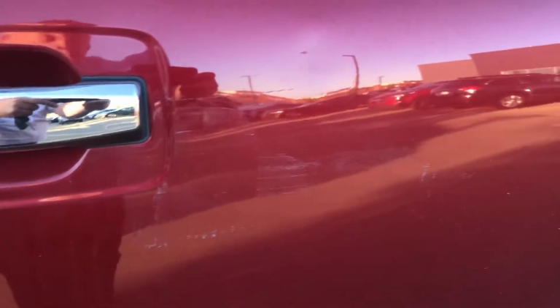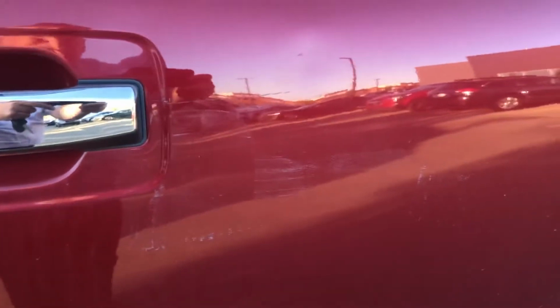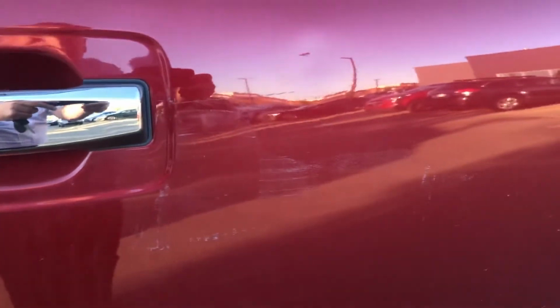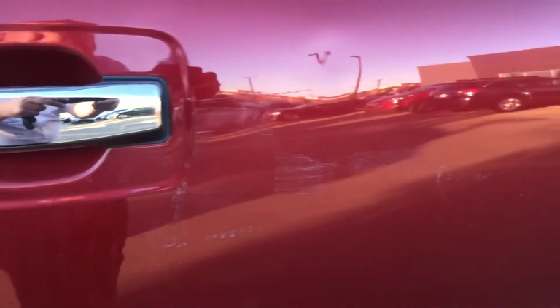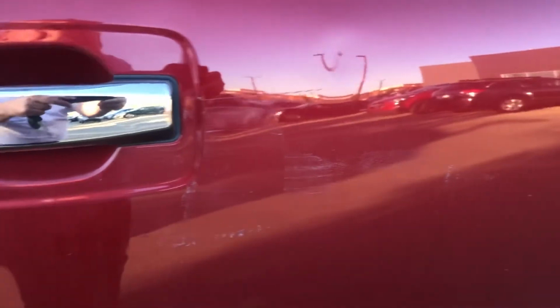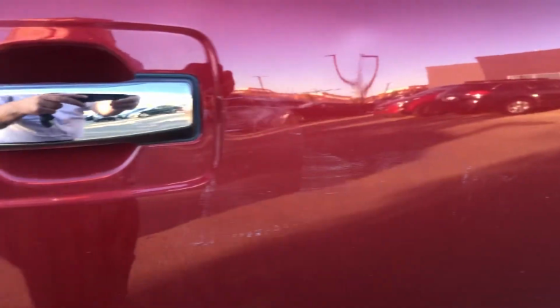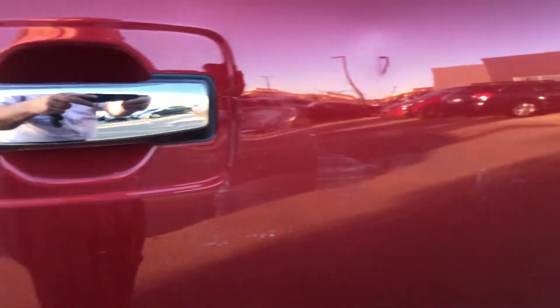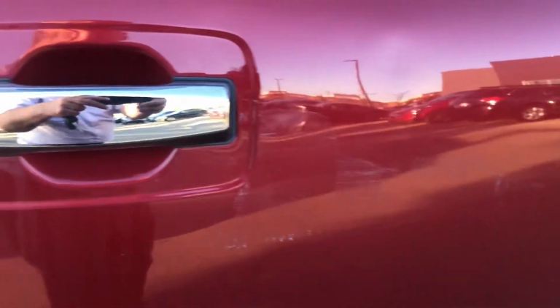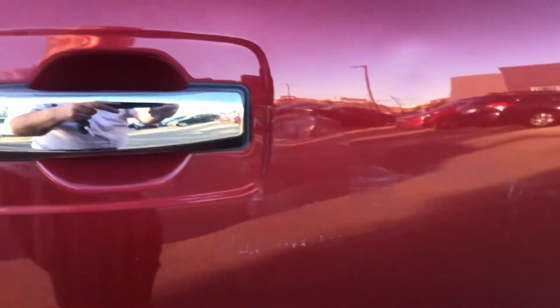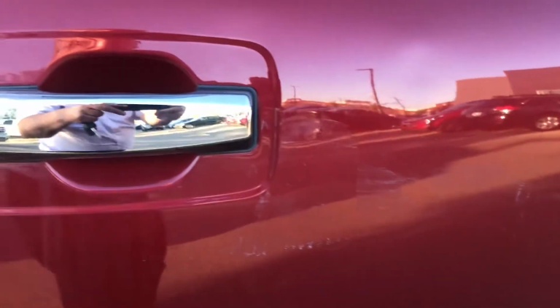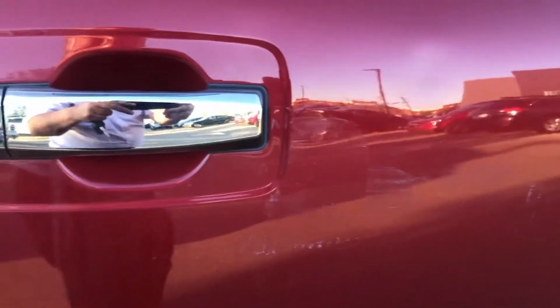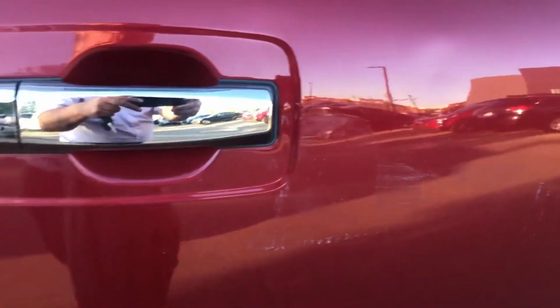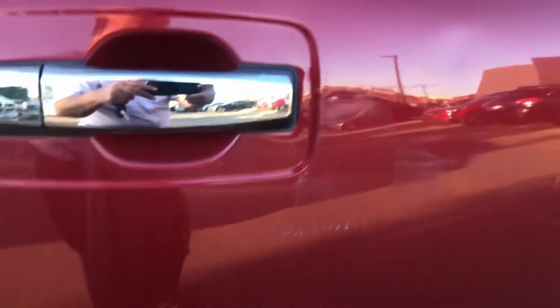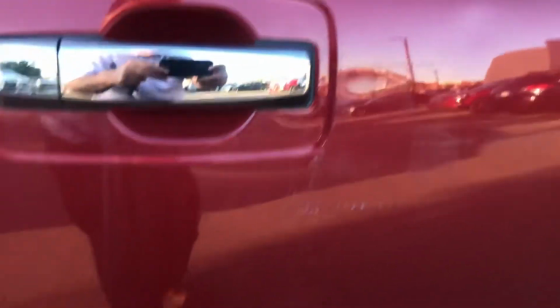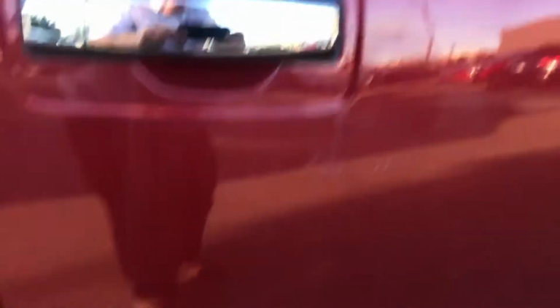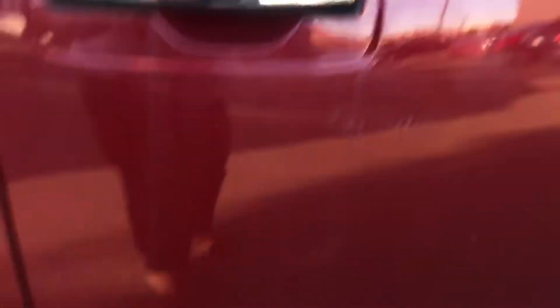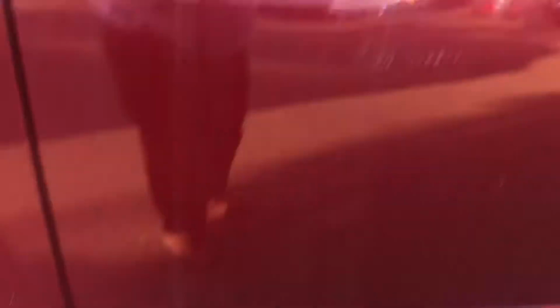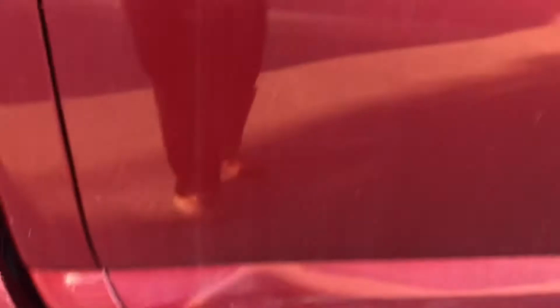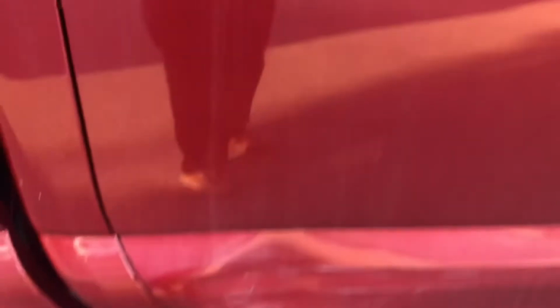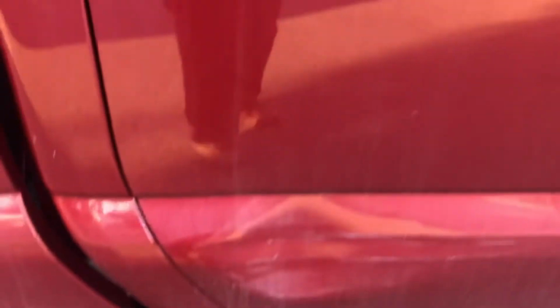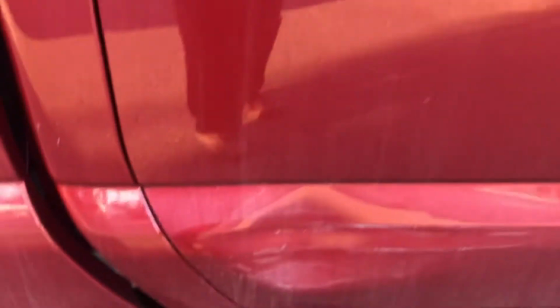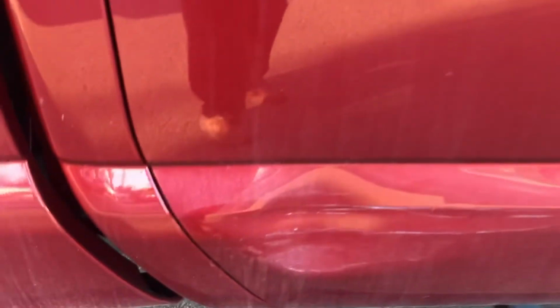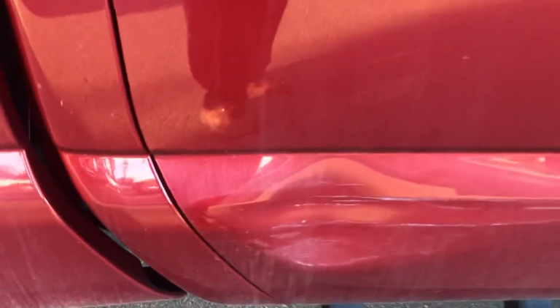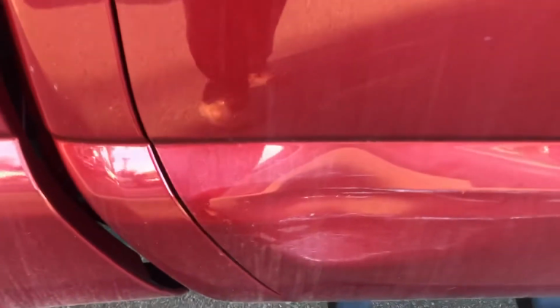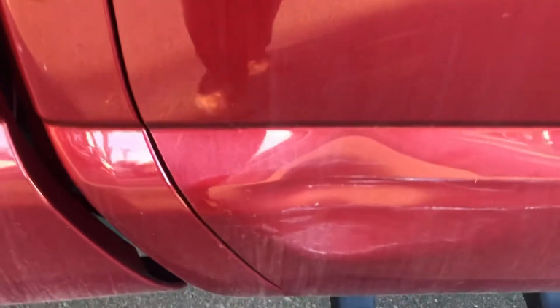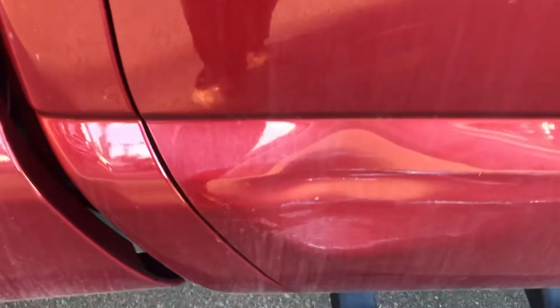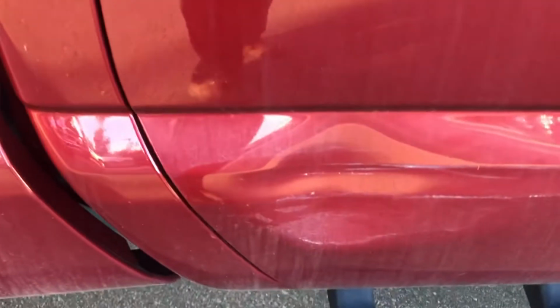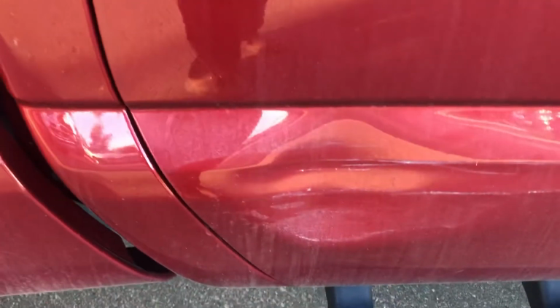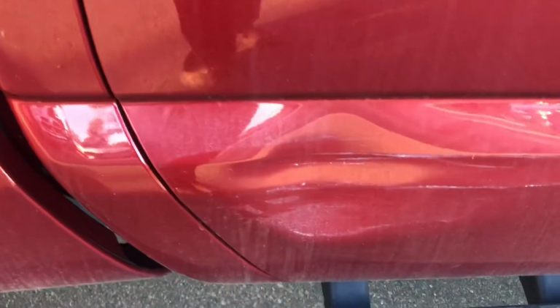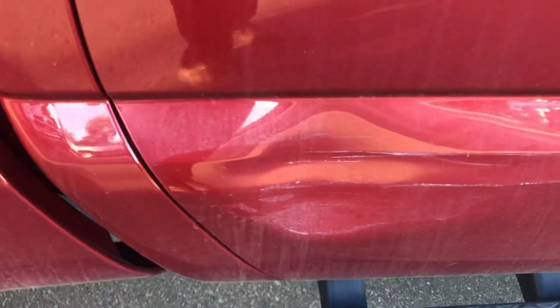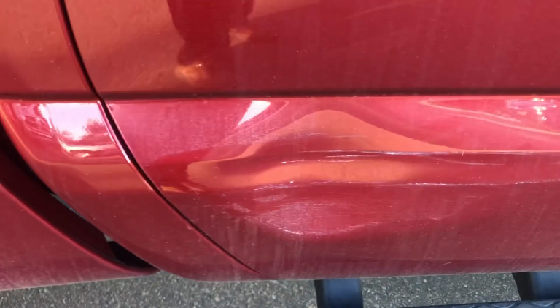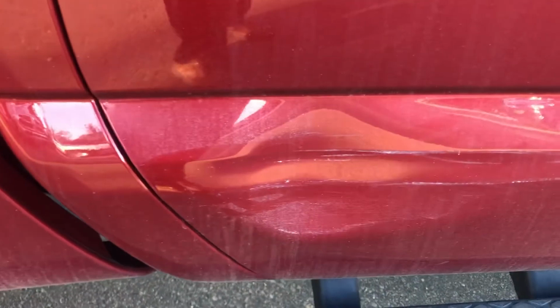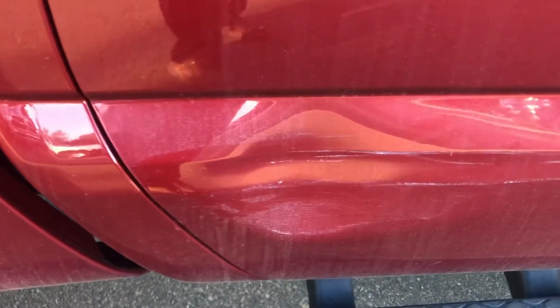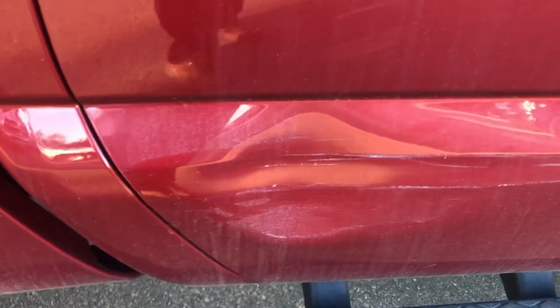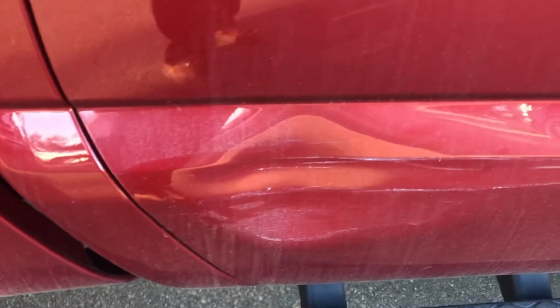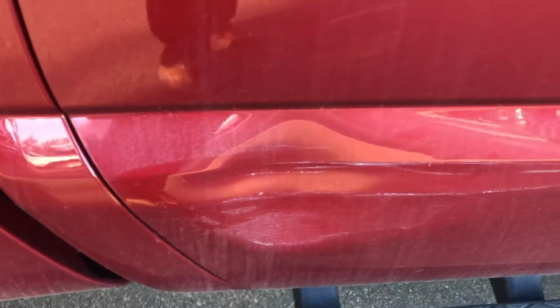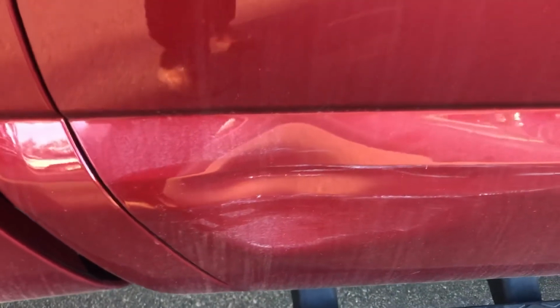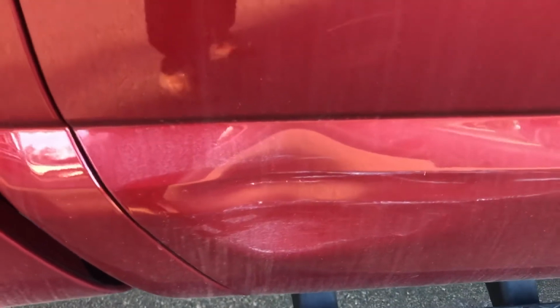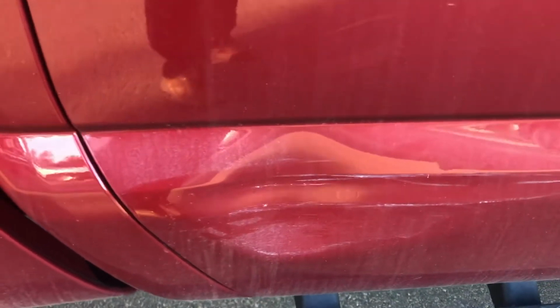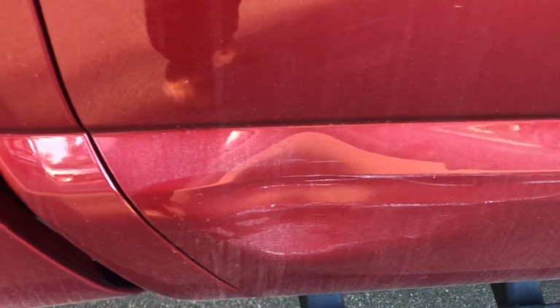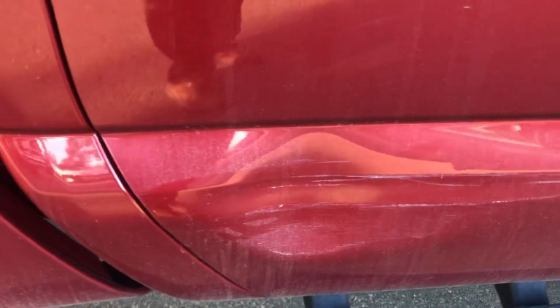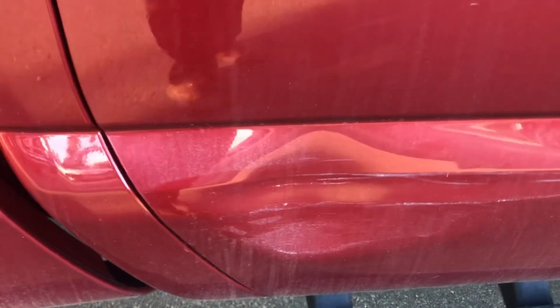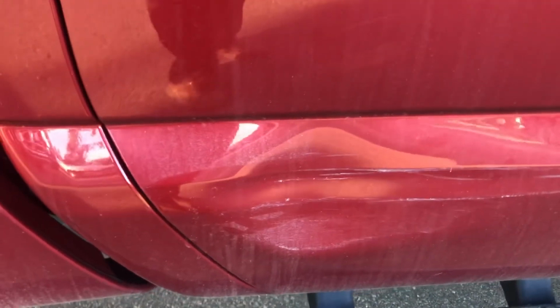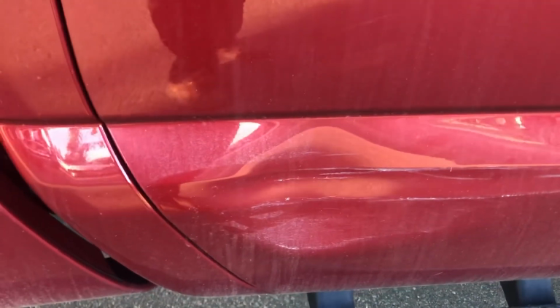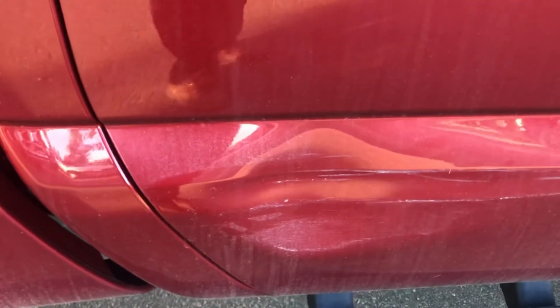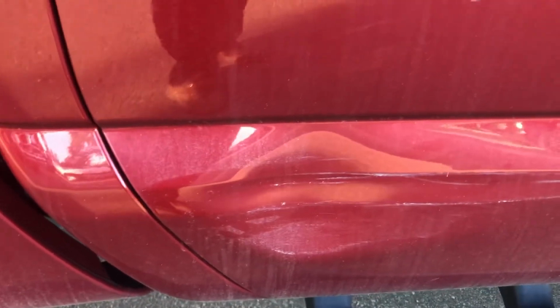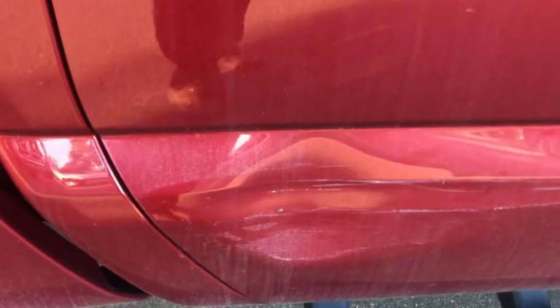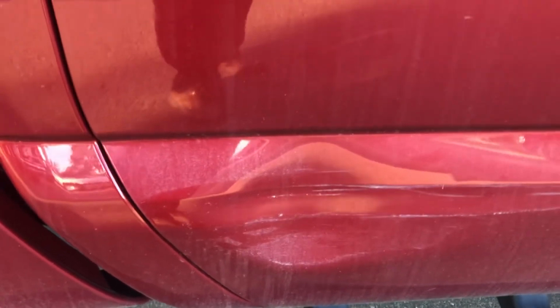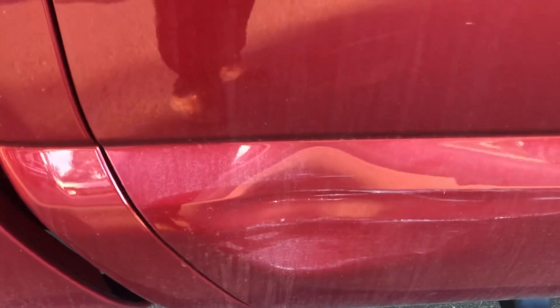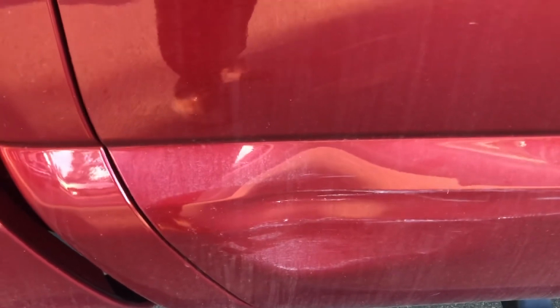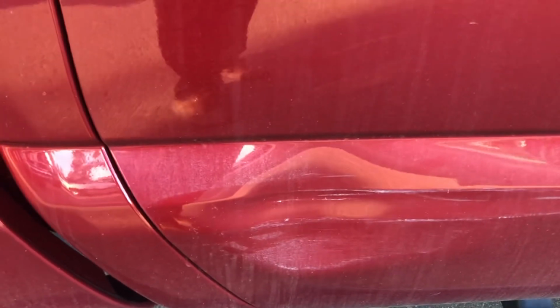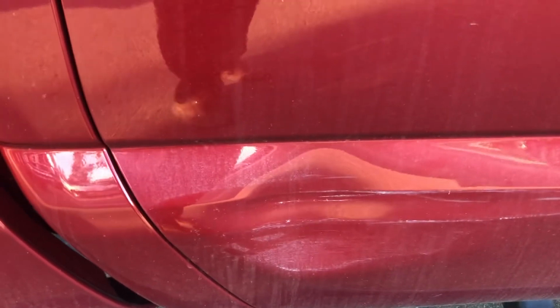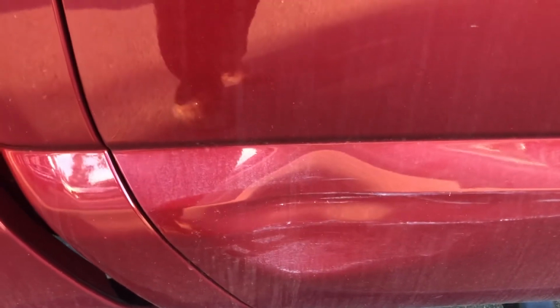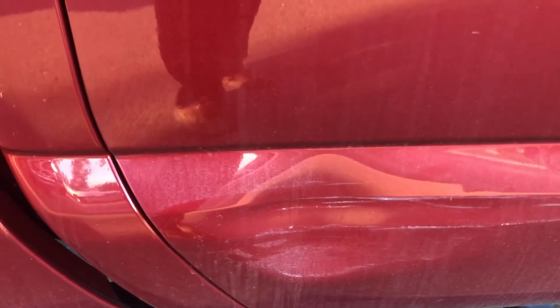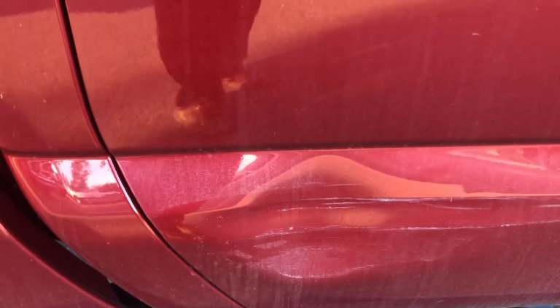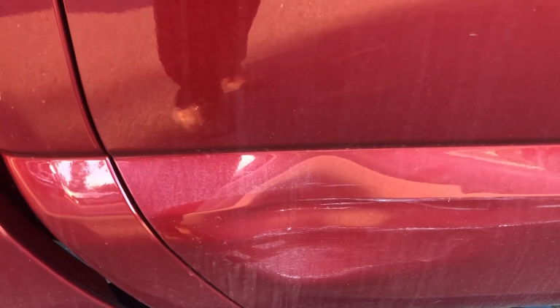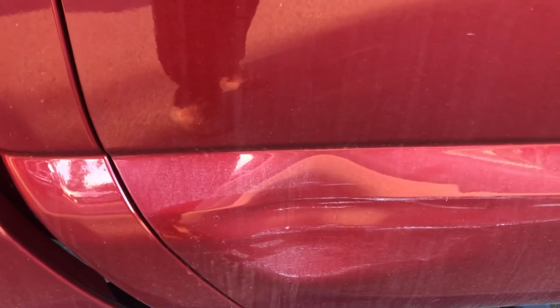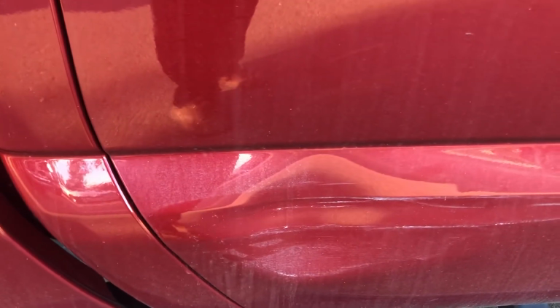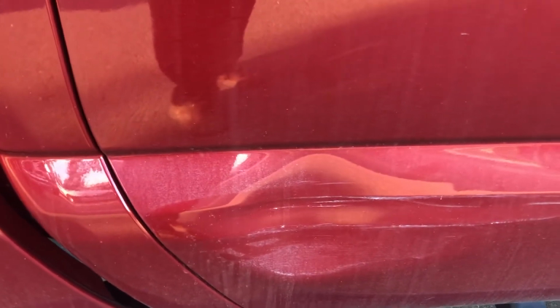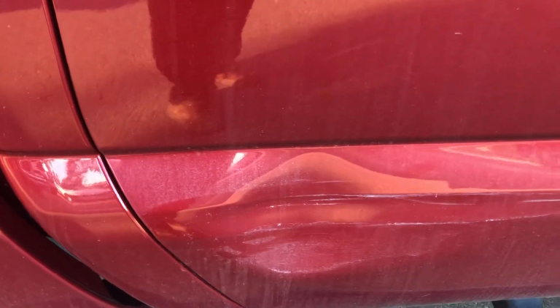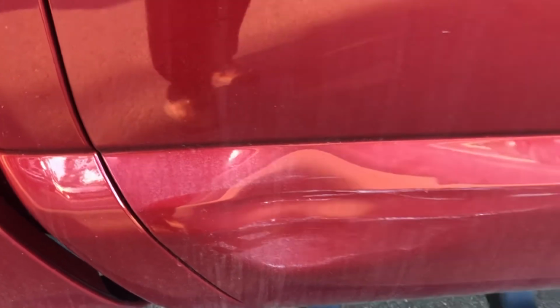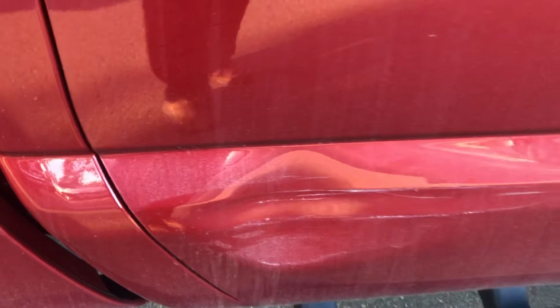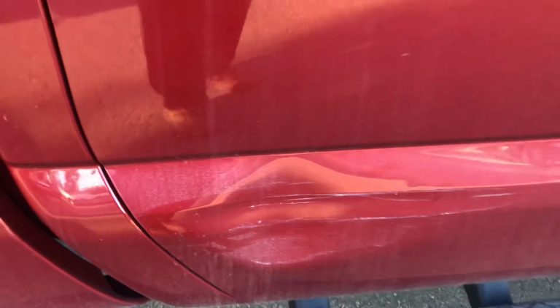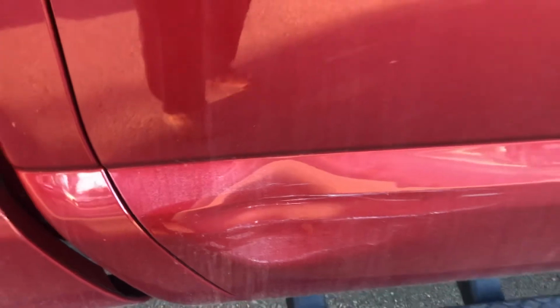A little paint rub there, and actually there's a push-in dent here a little bit.